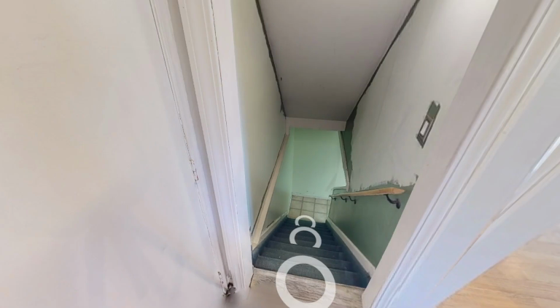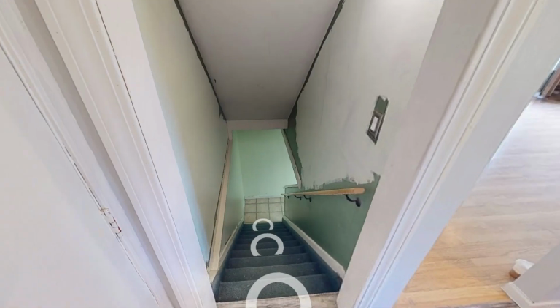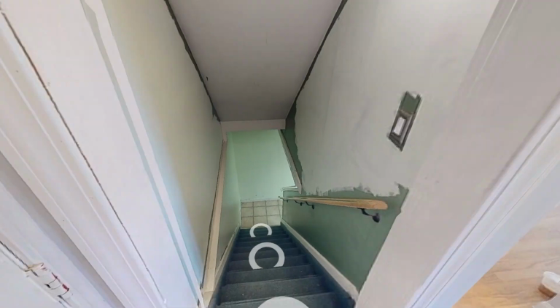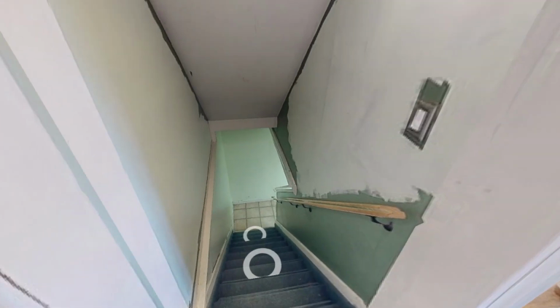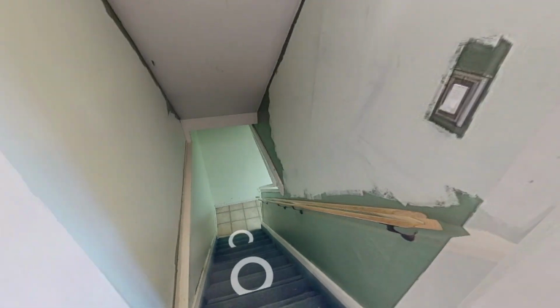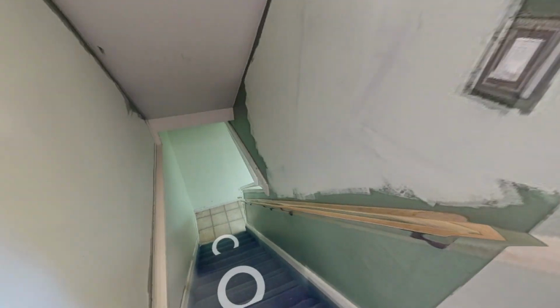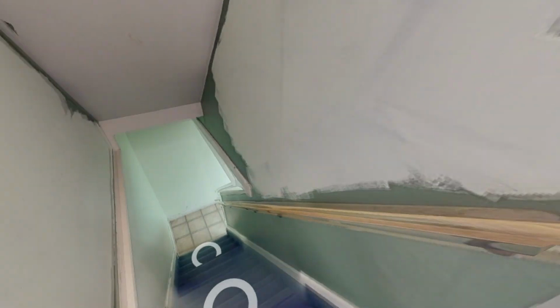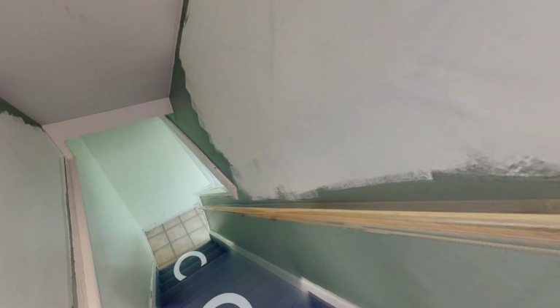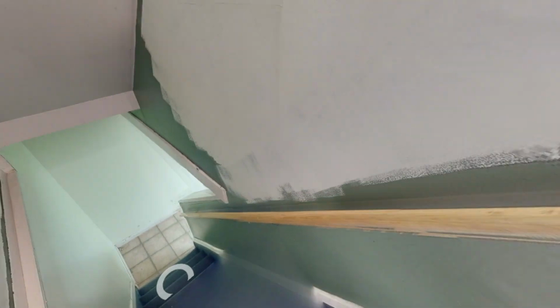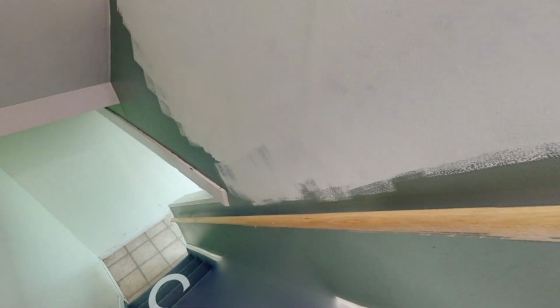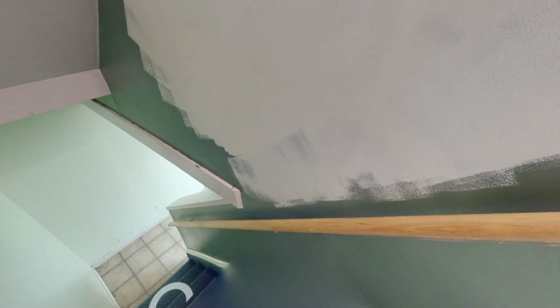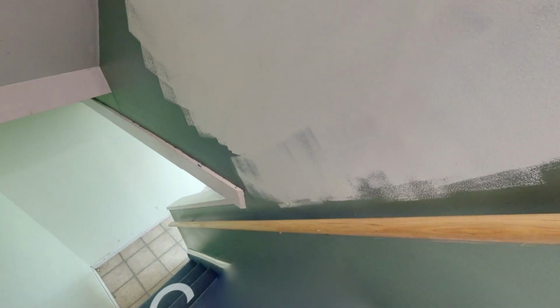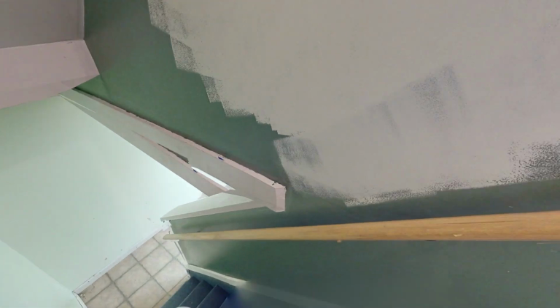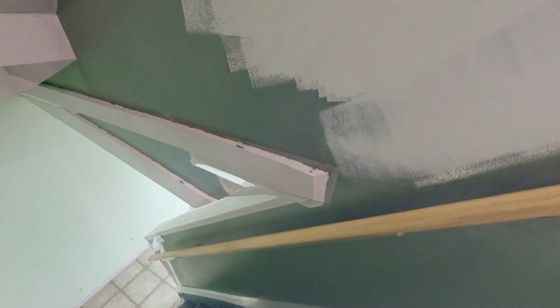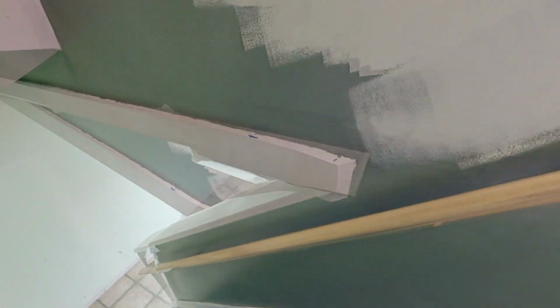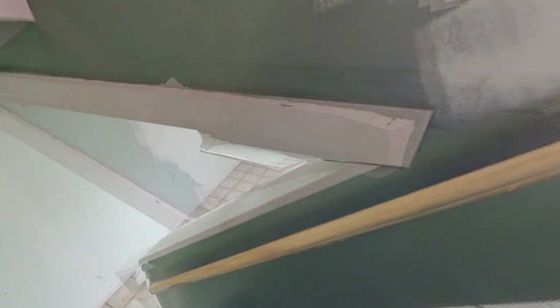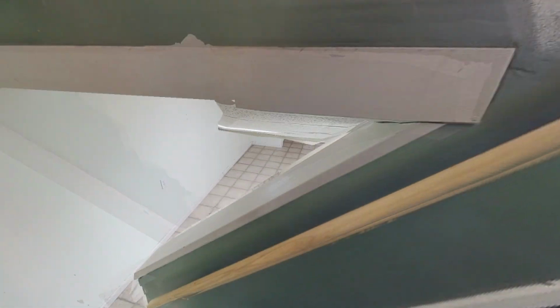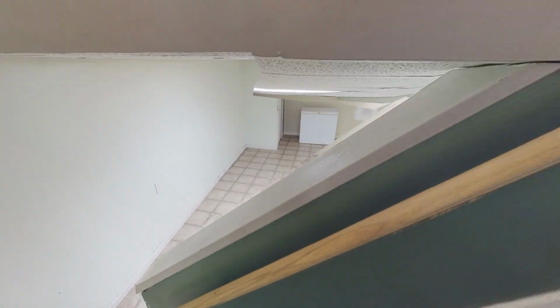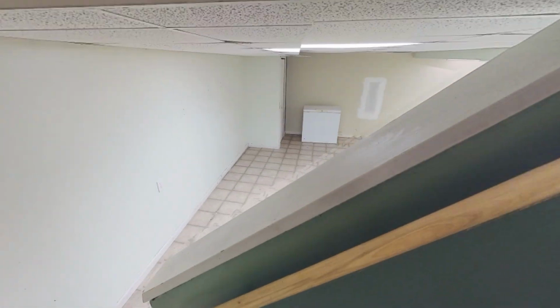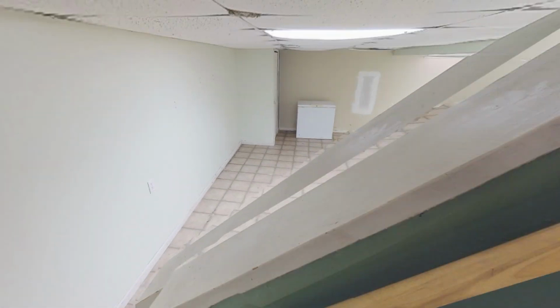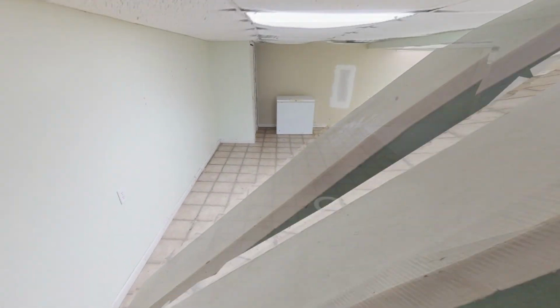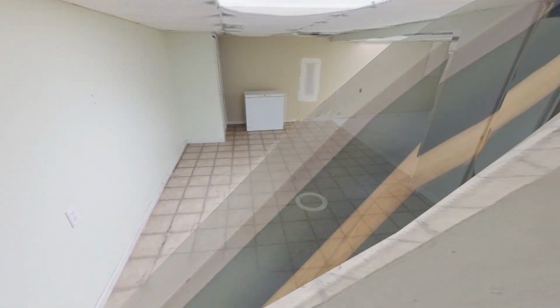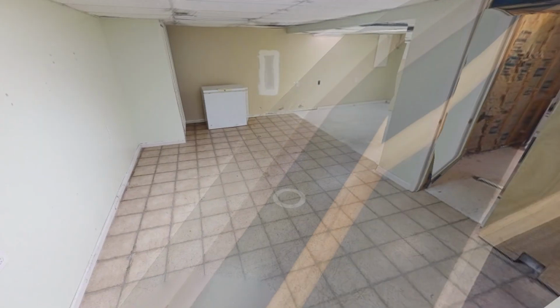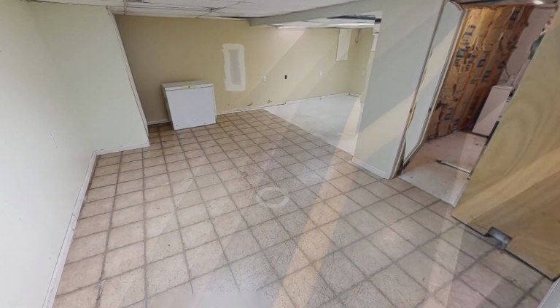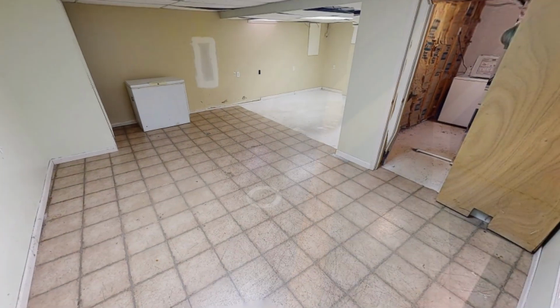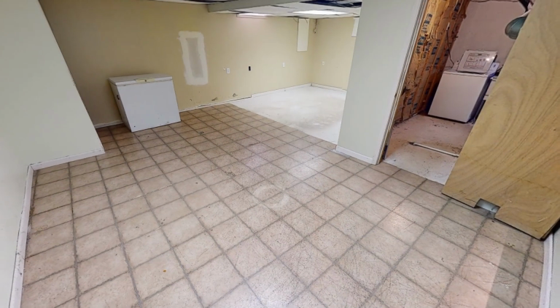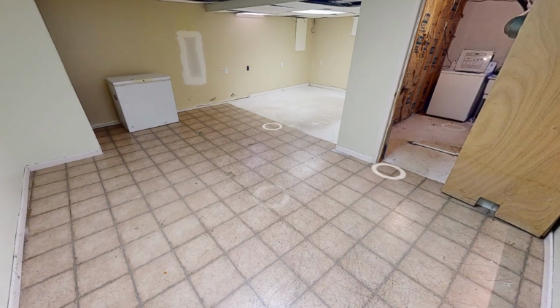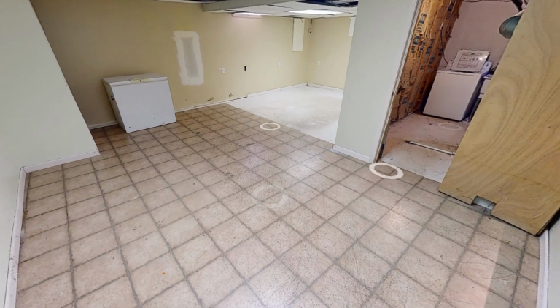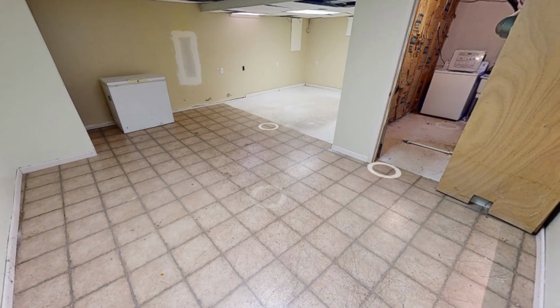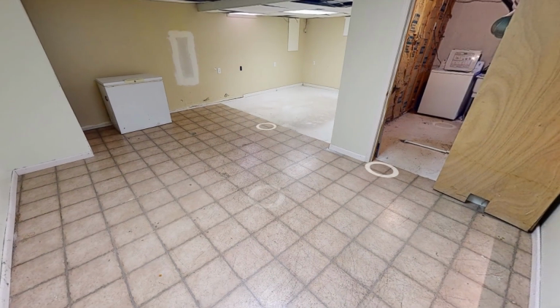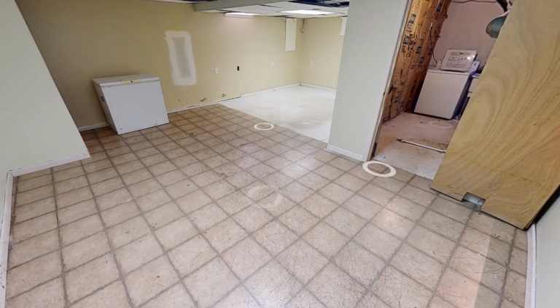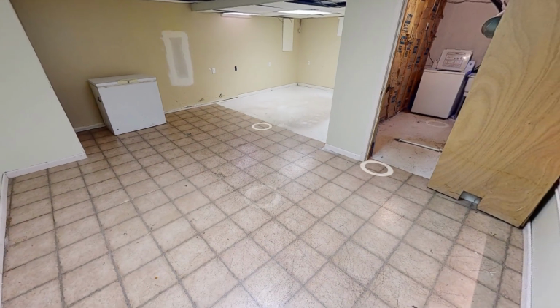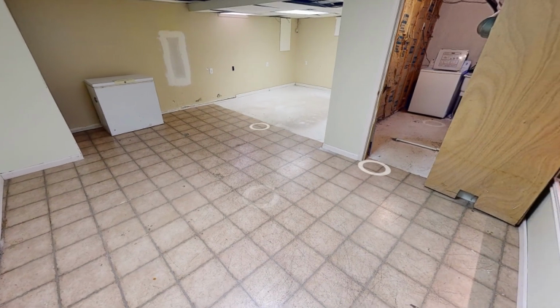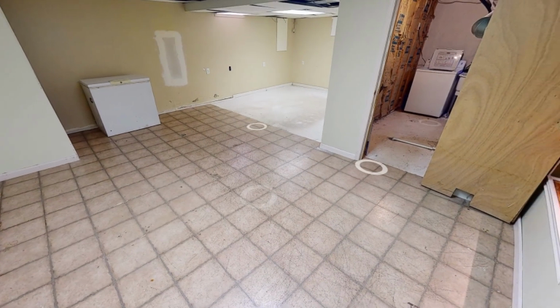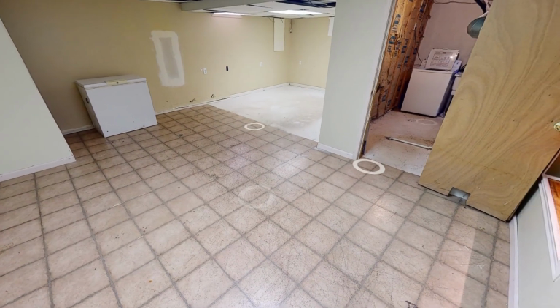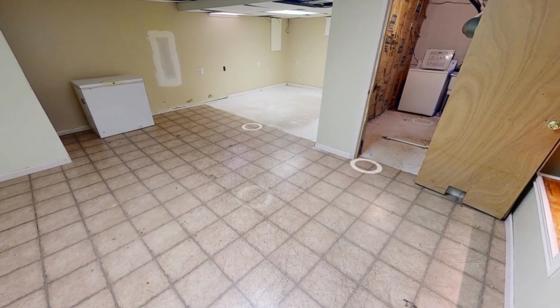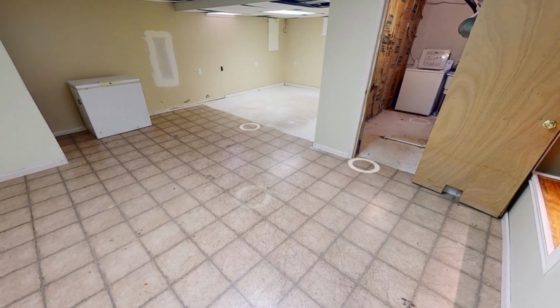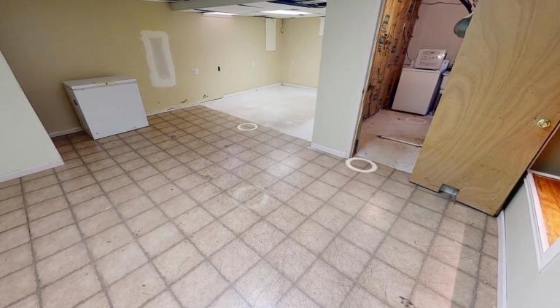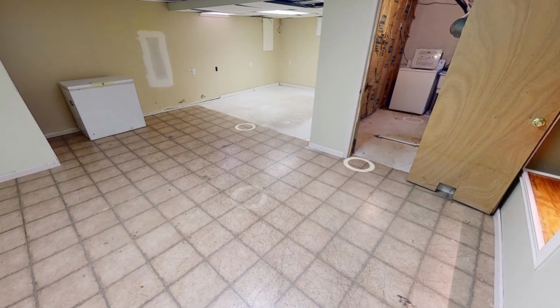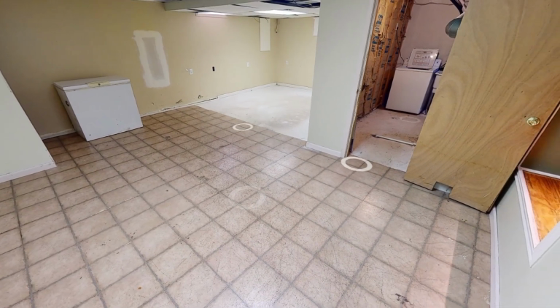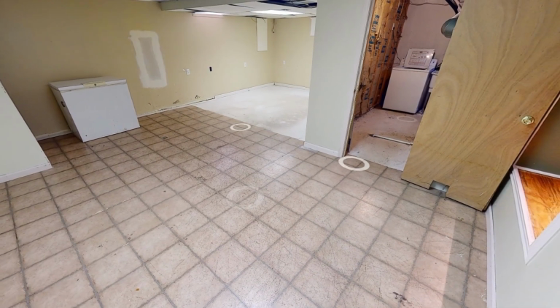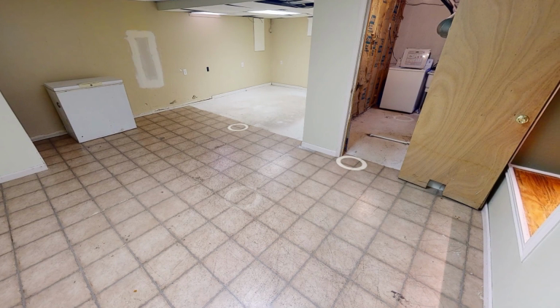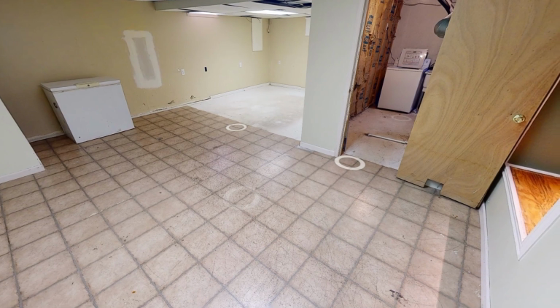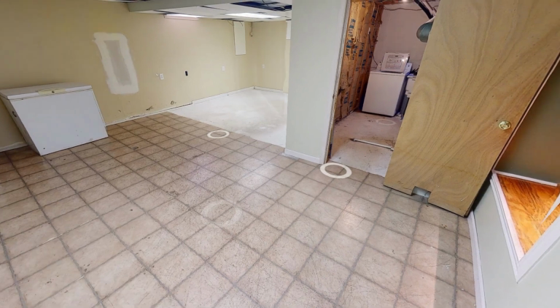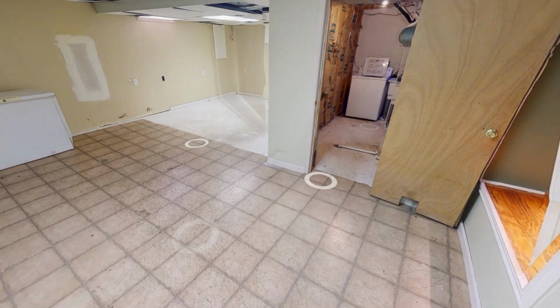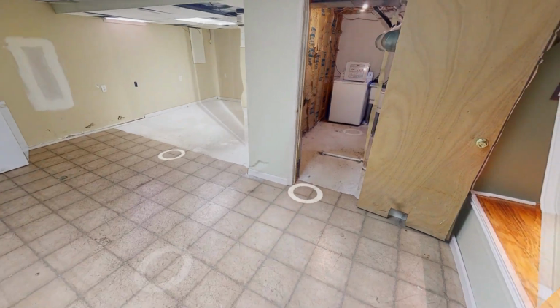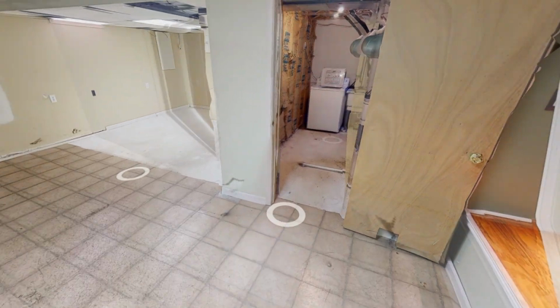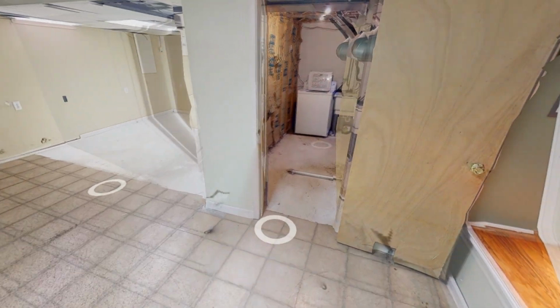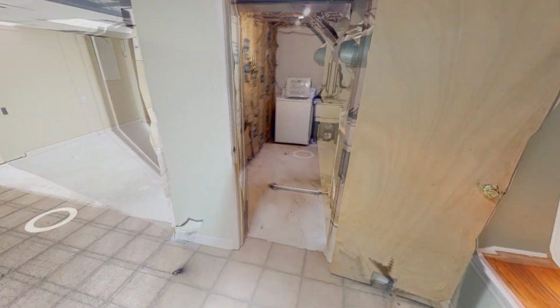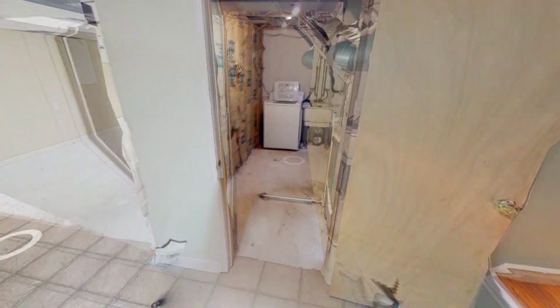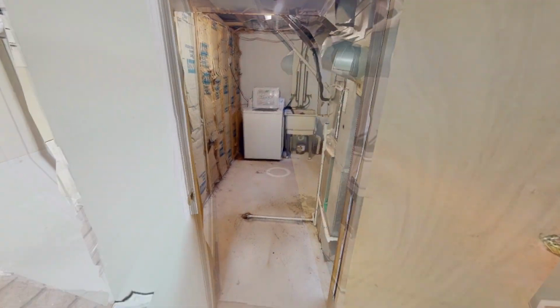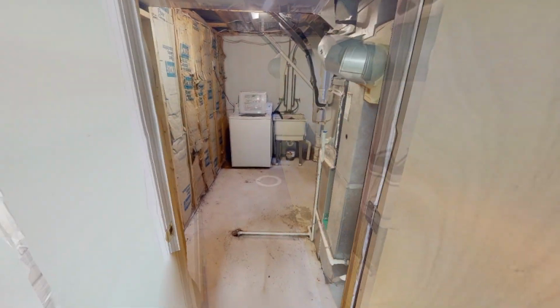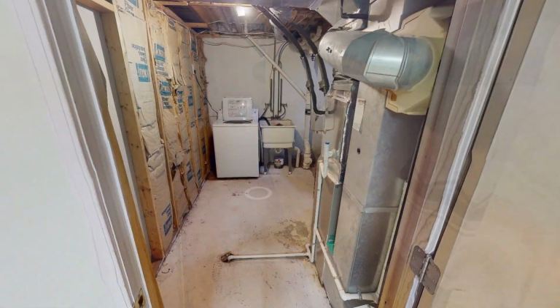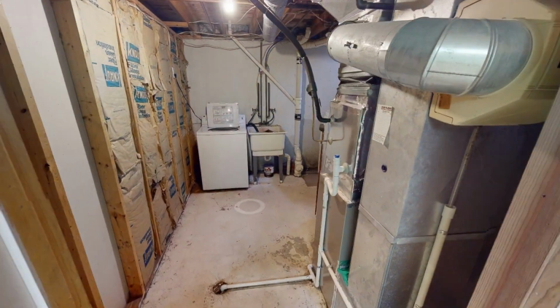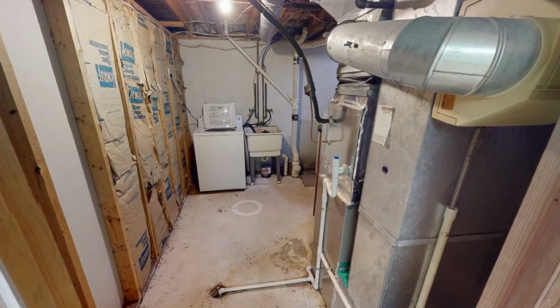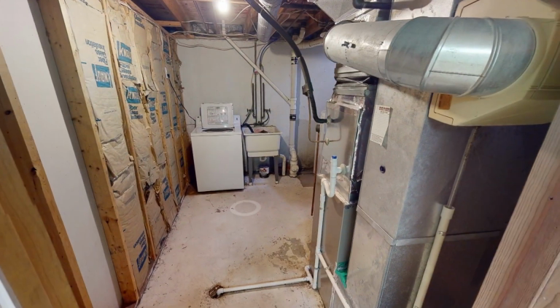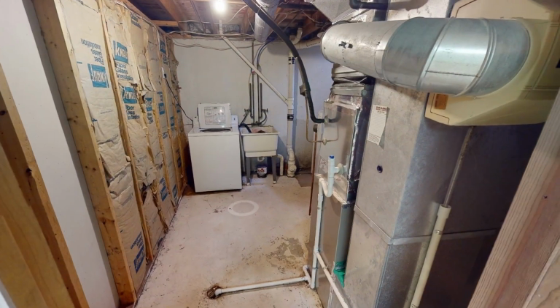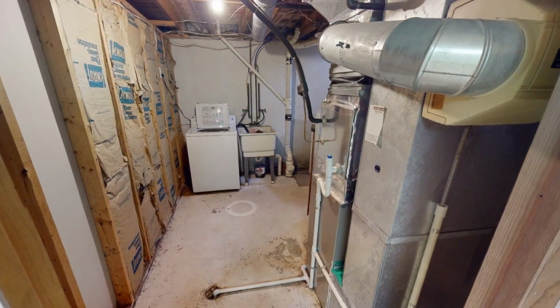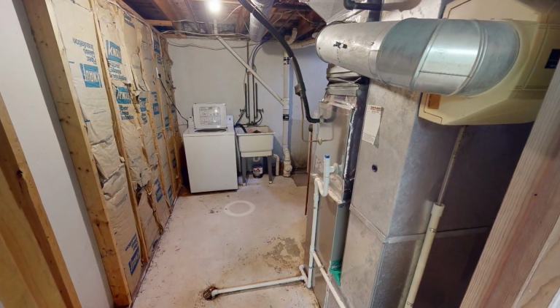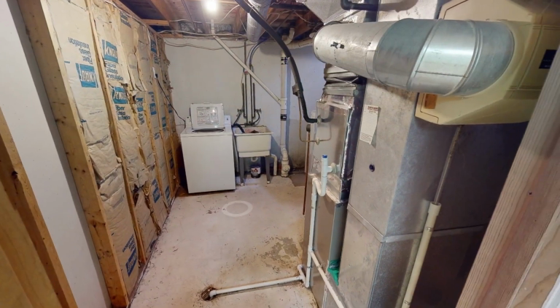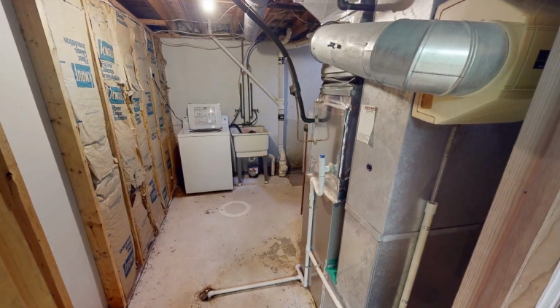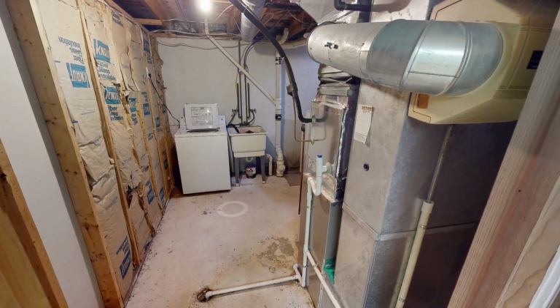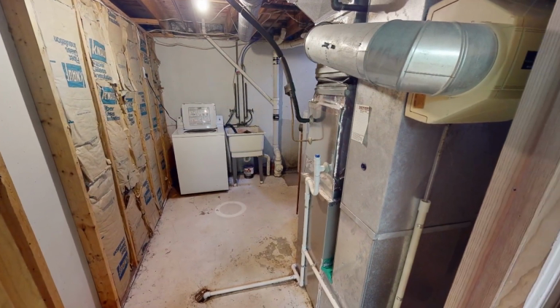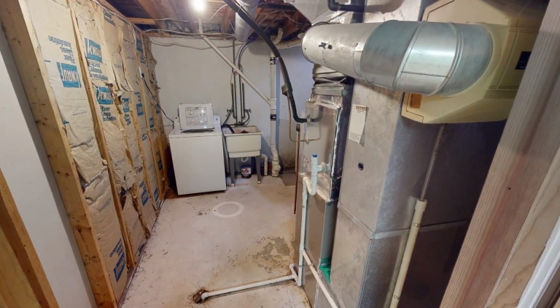Downstairs we have a partially finished basement — a lot of potential here. We also have a laundry space back with the mechanicals.